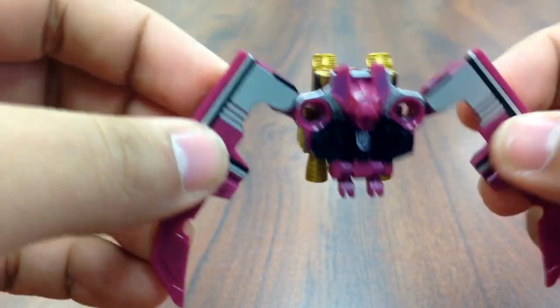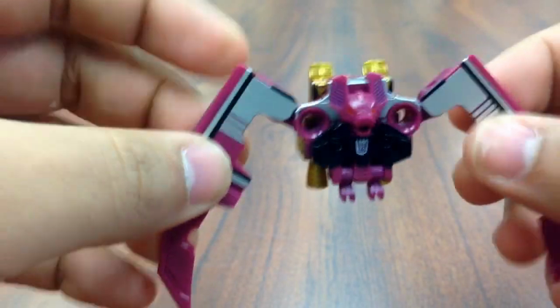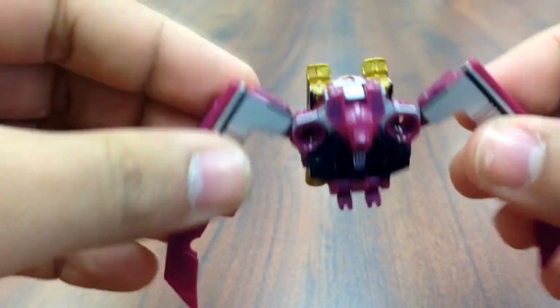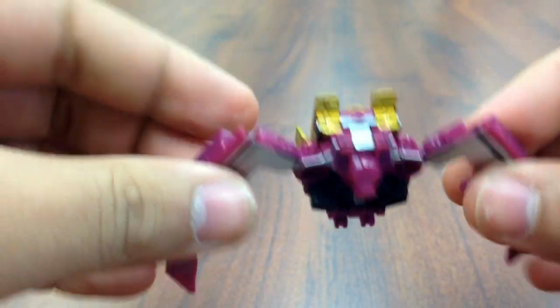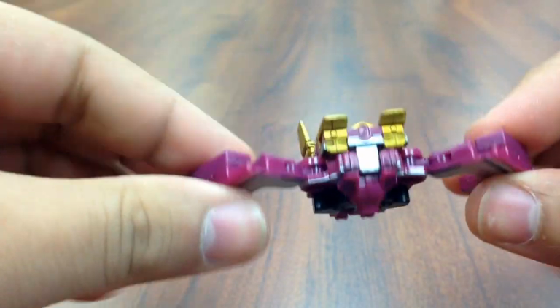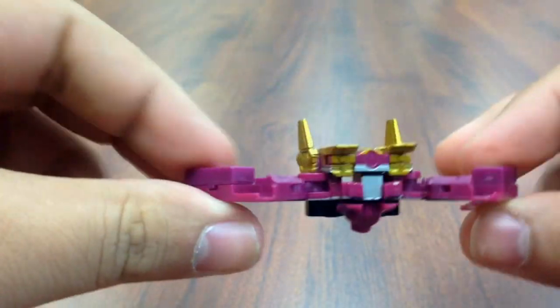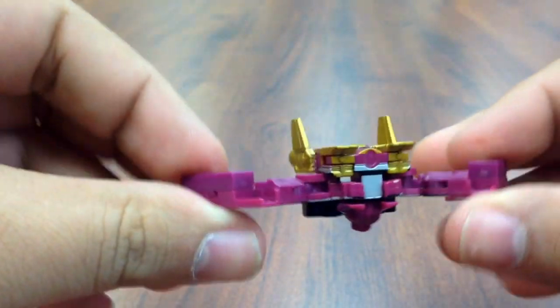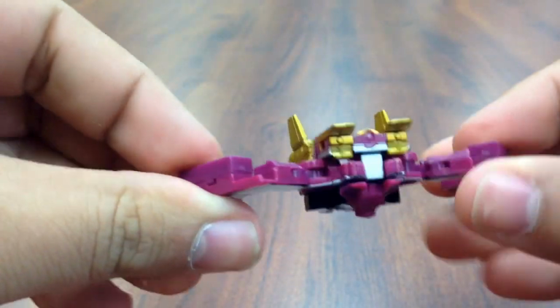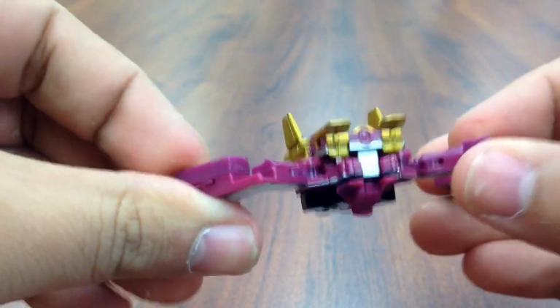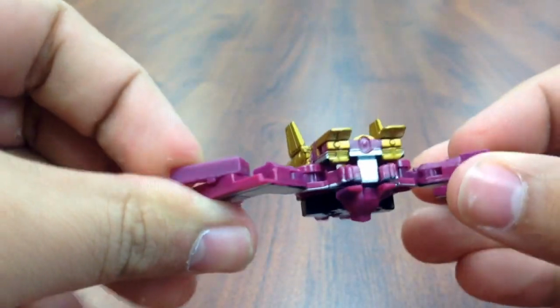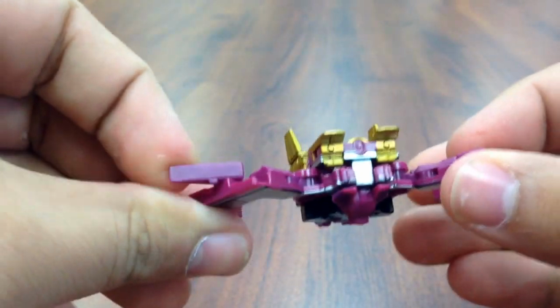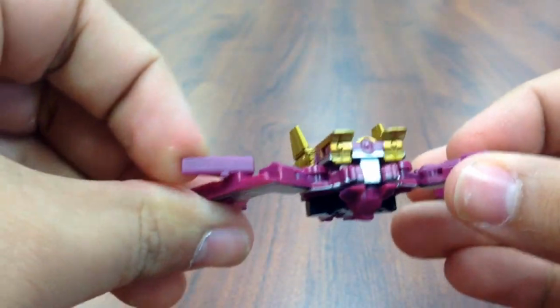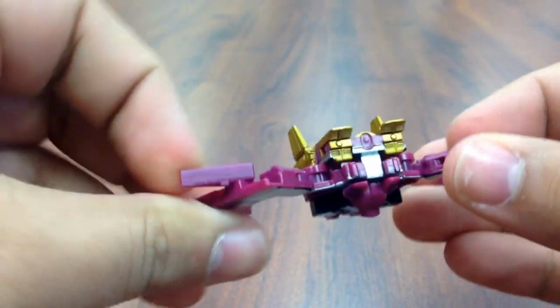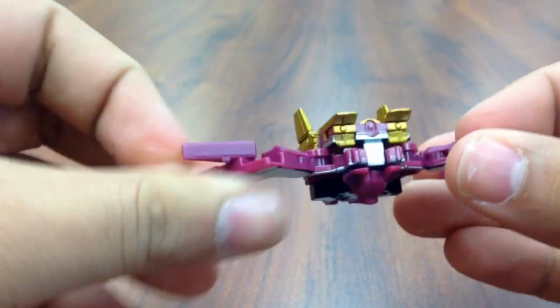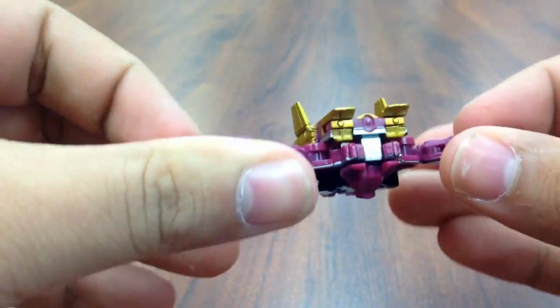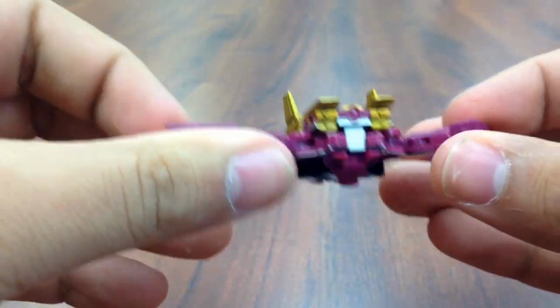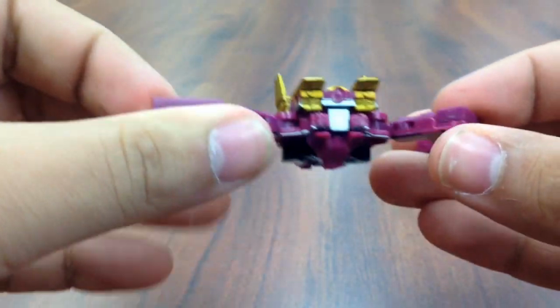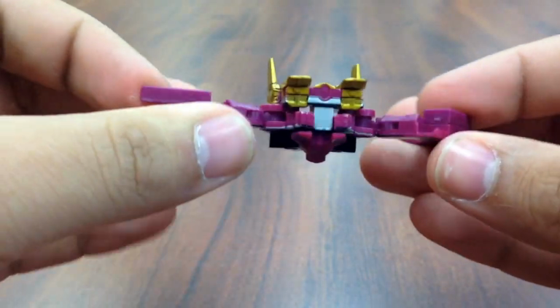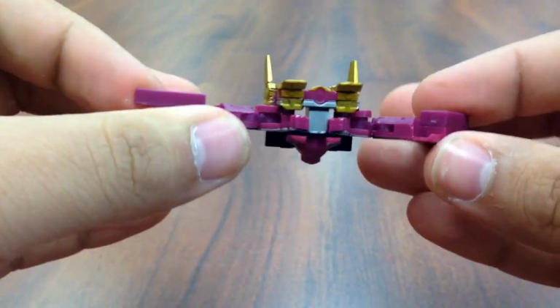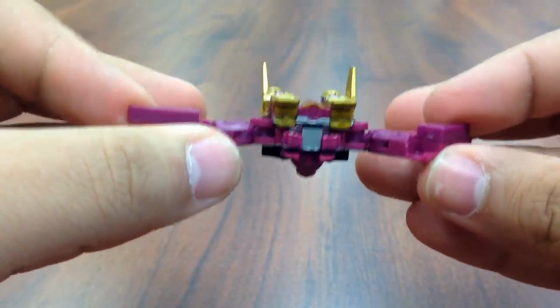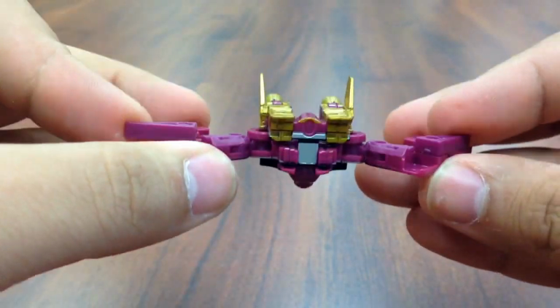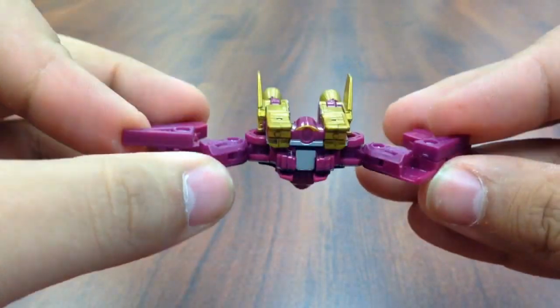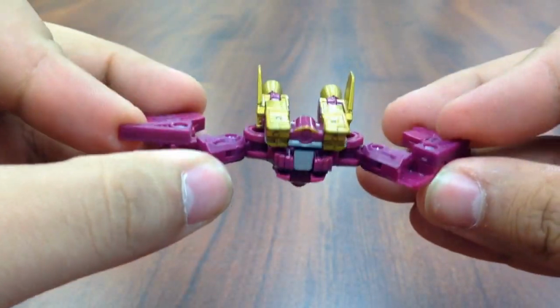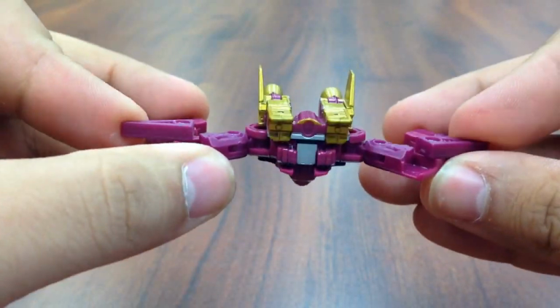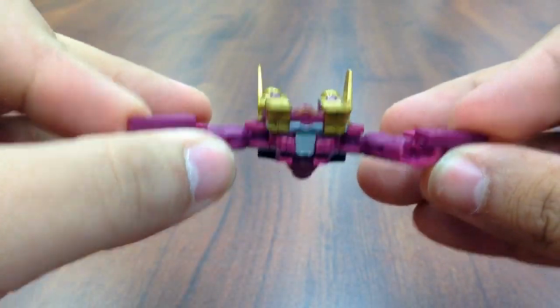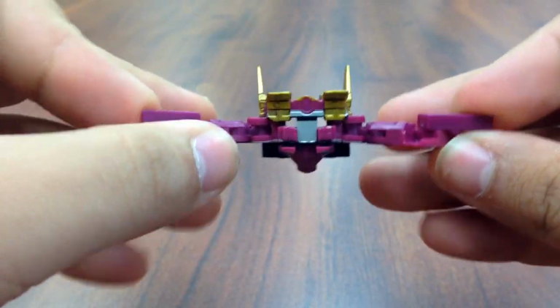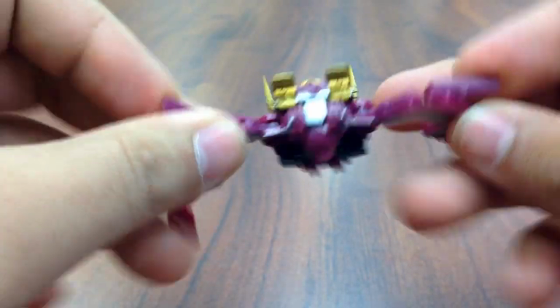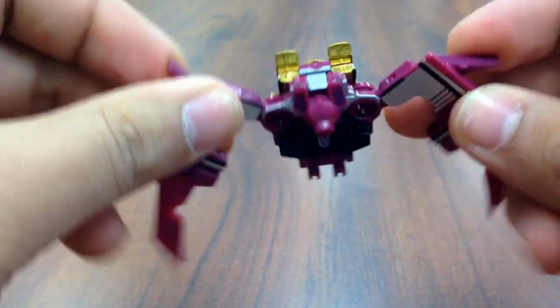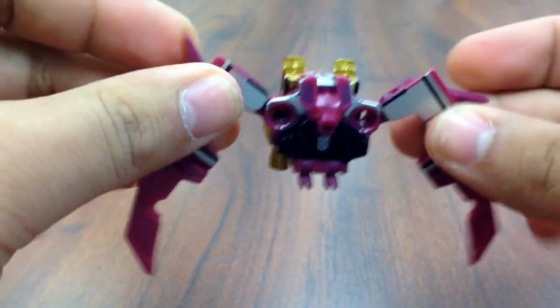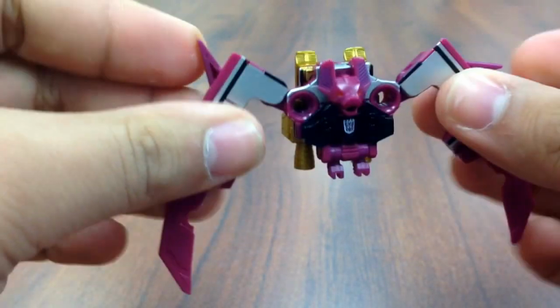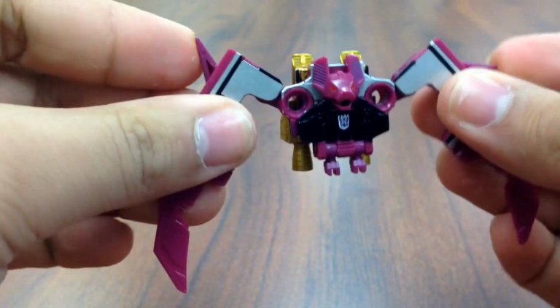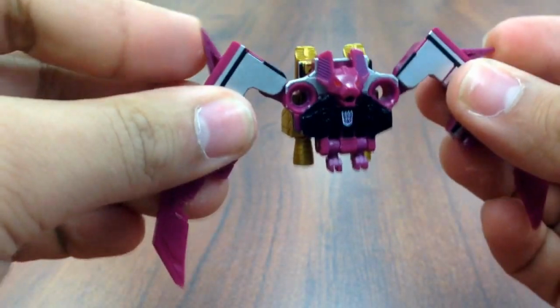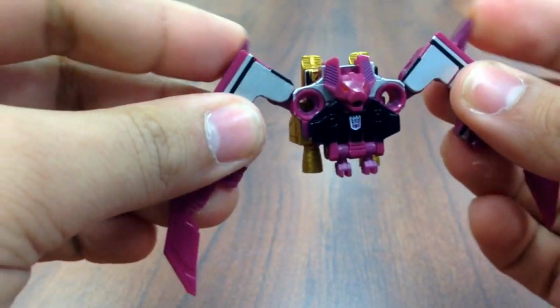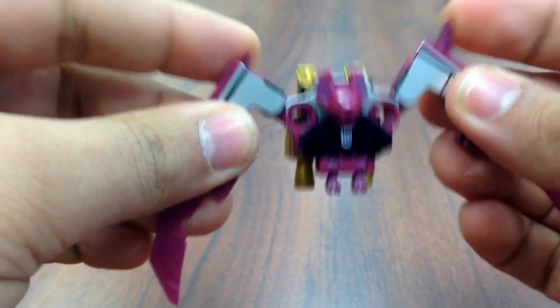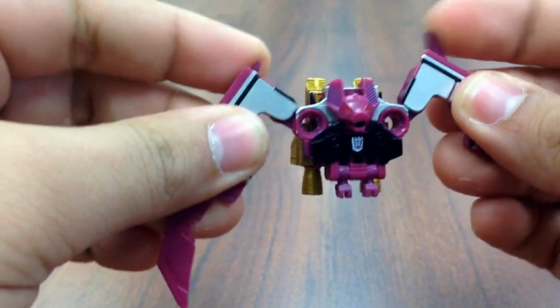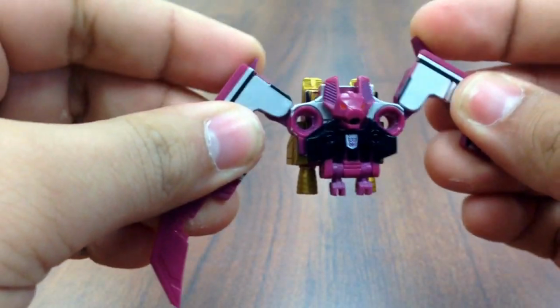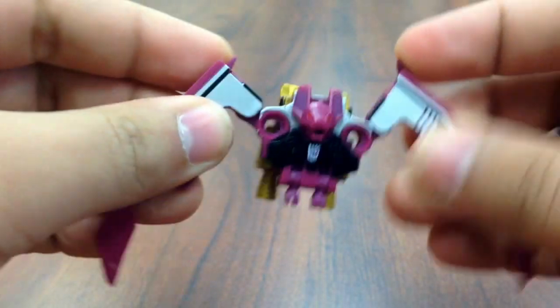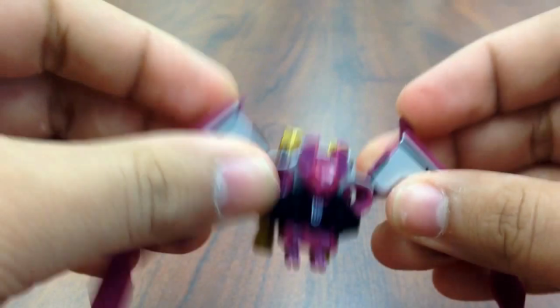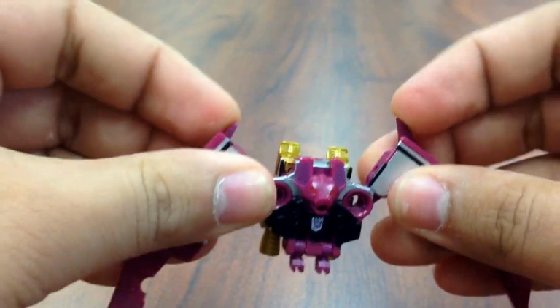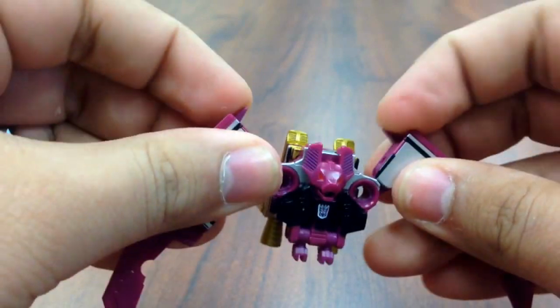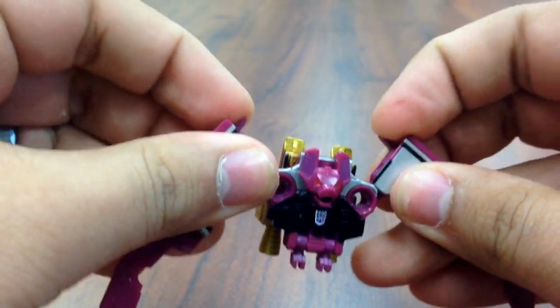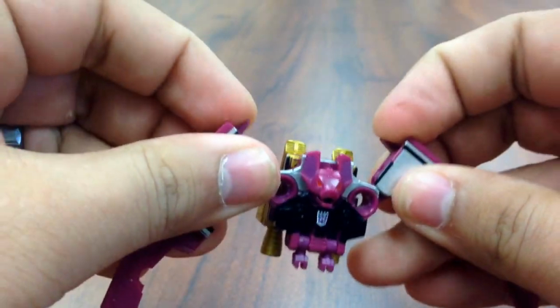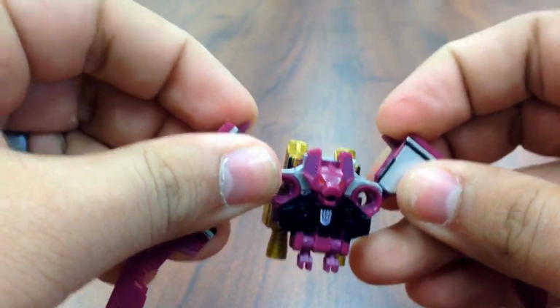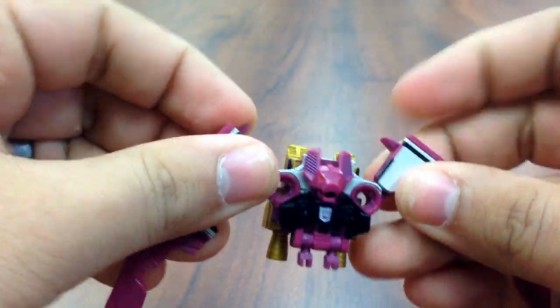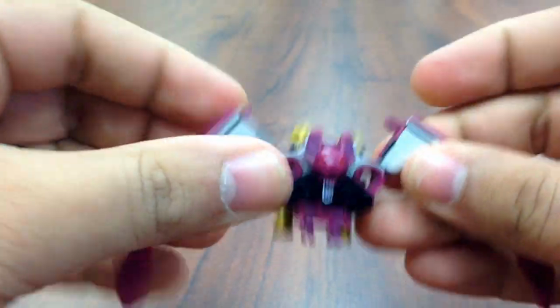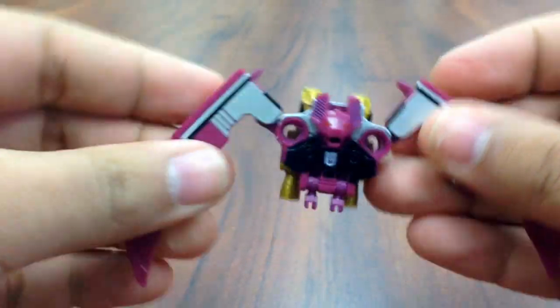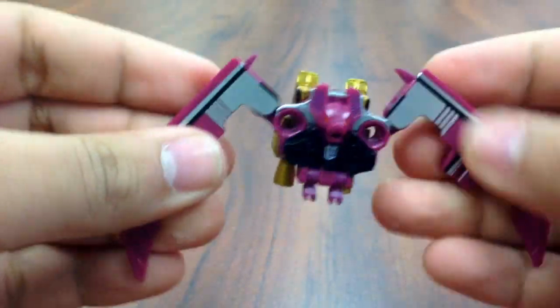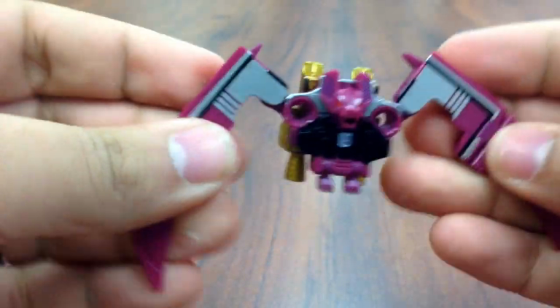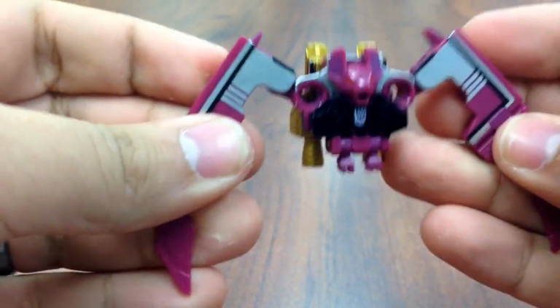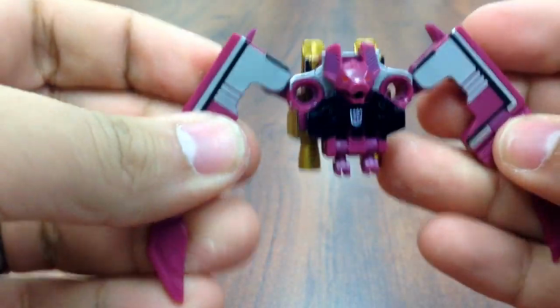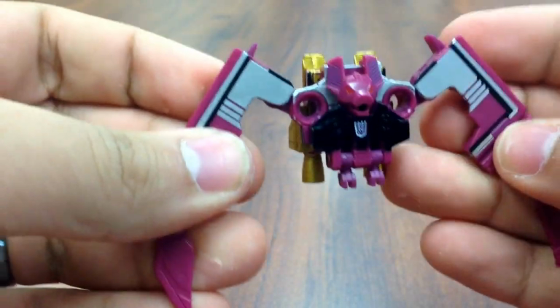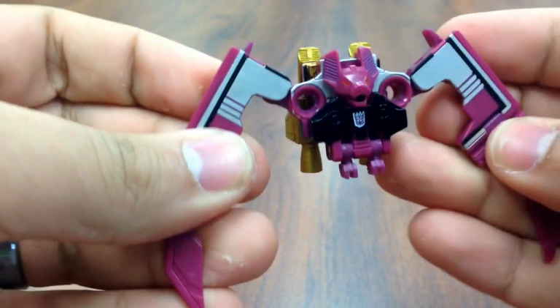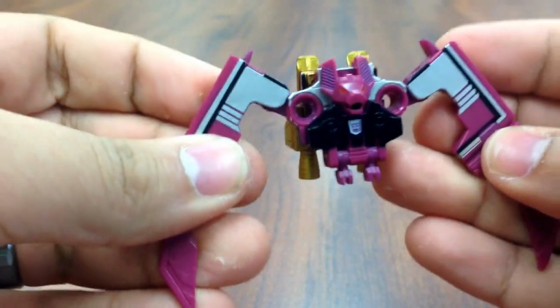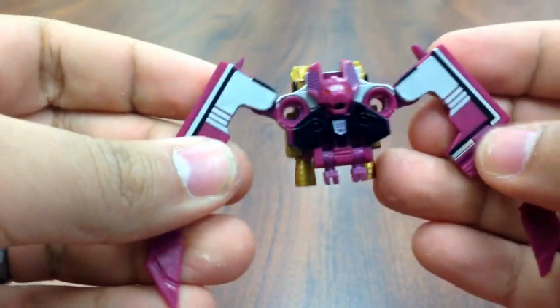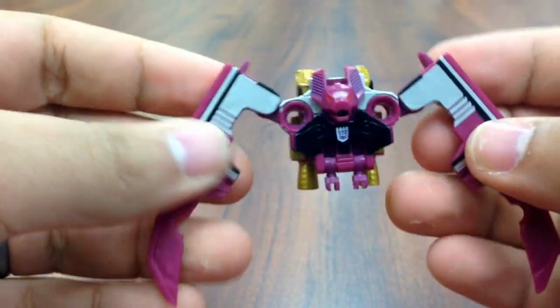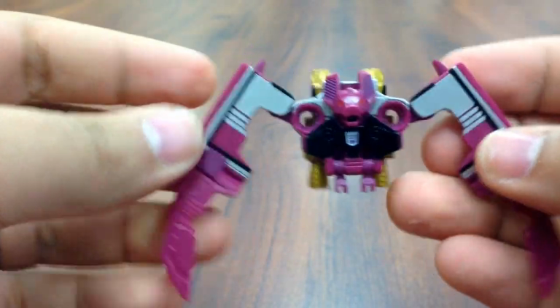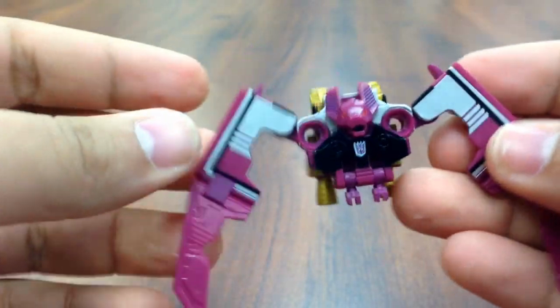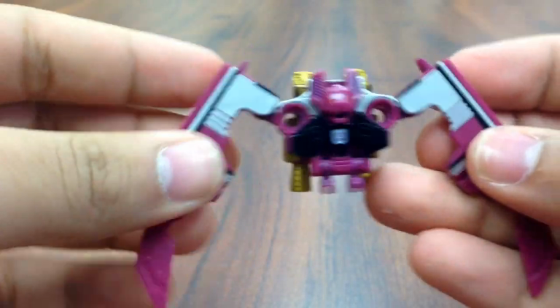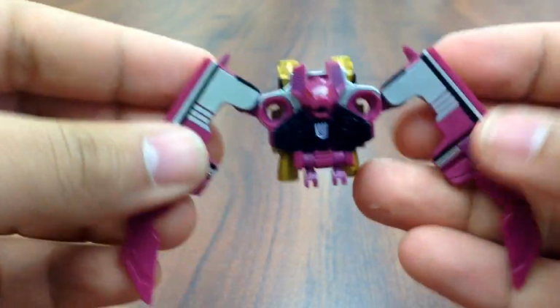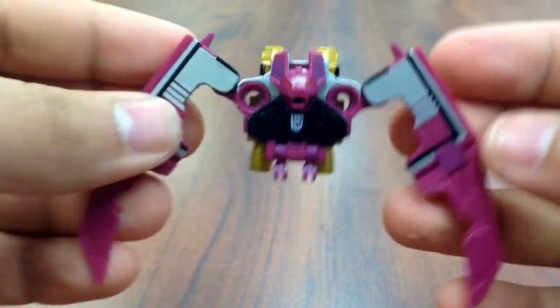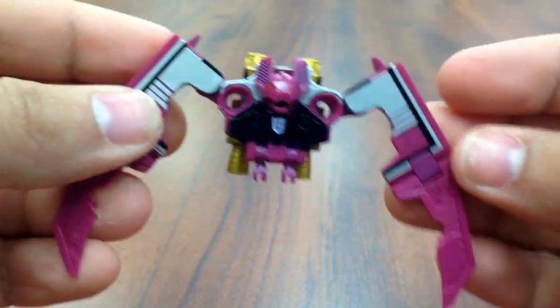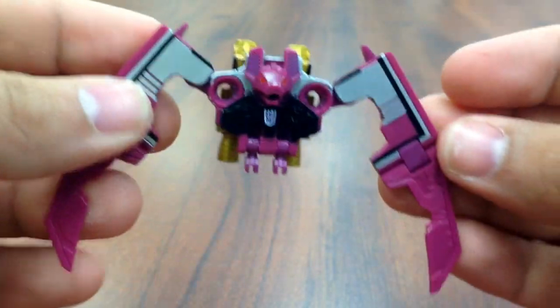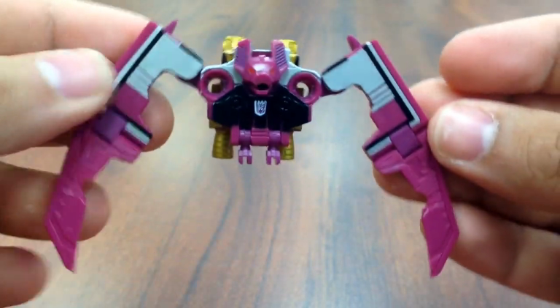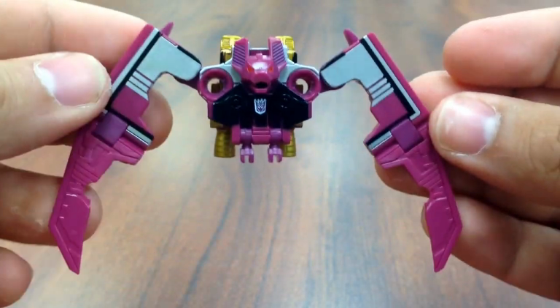And those go right on his back. Then there's these little triangle pieces here, and those just flip up. And that's Ratbat.